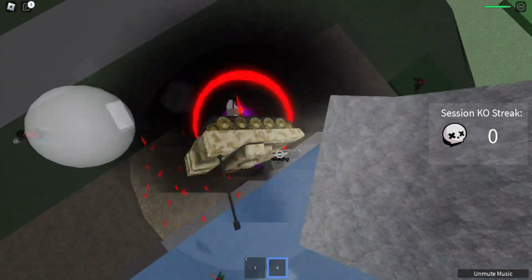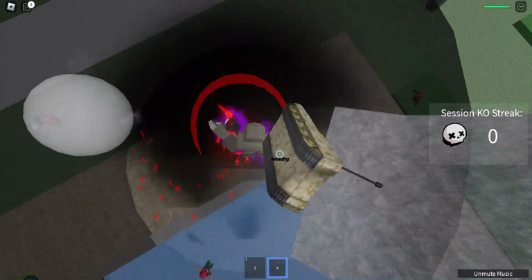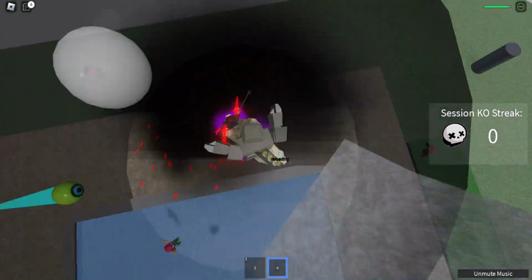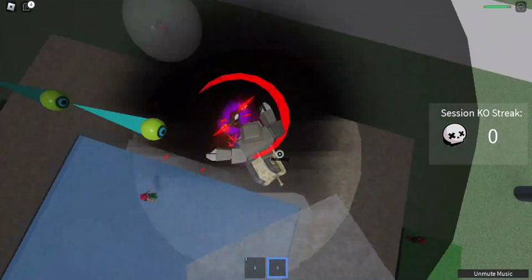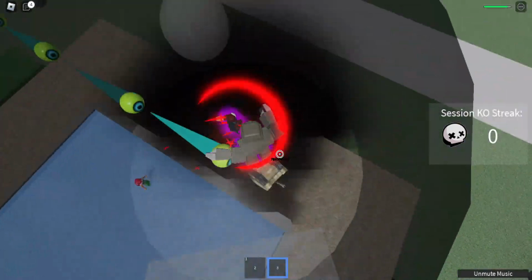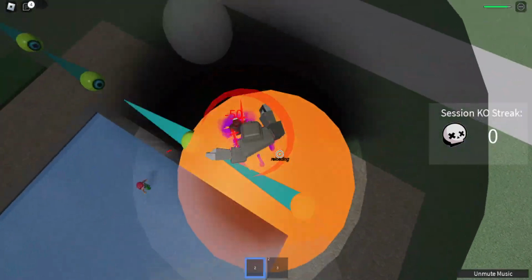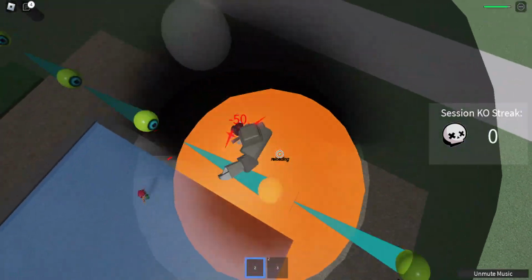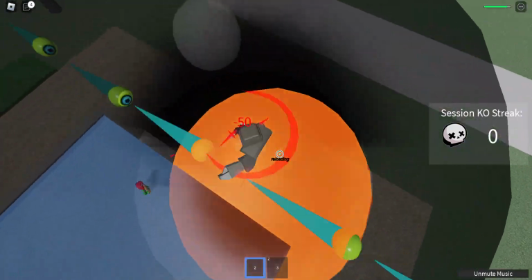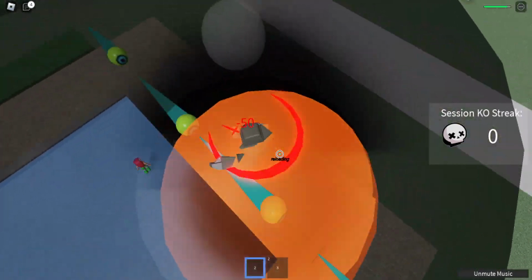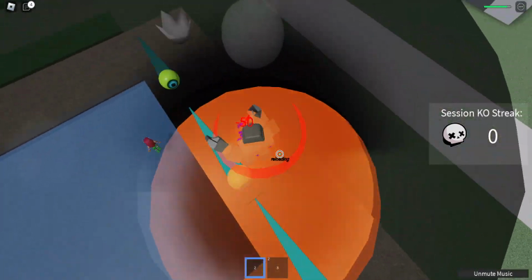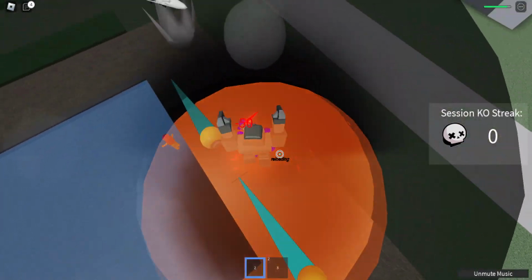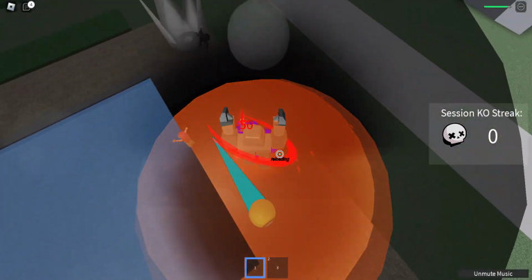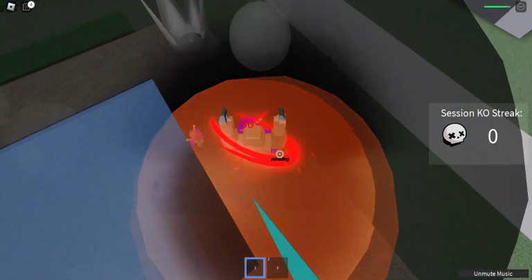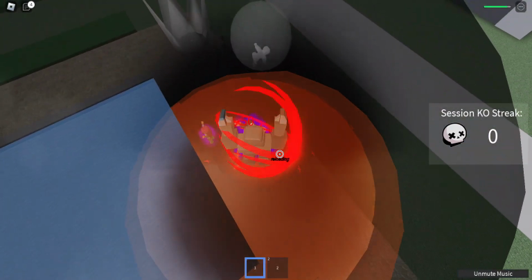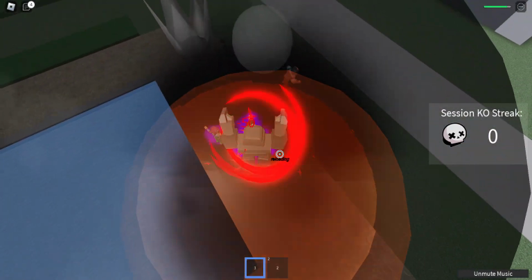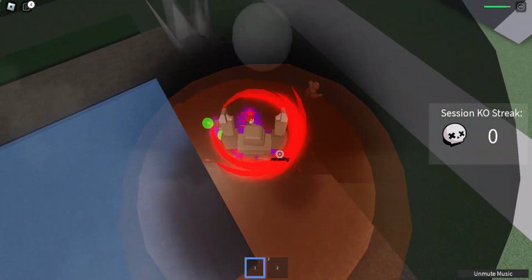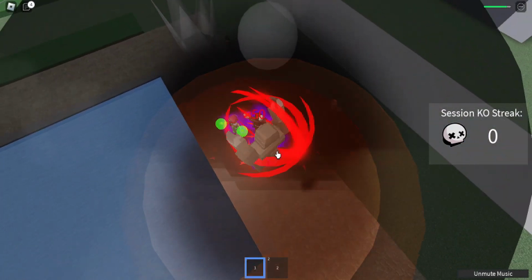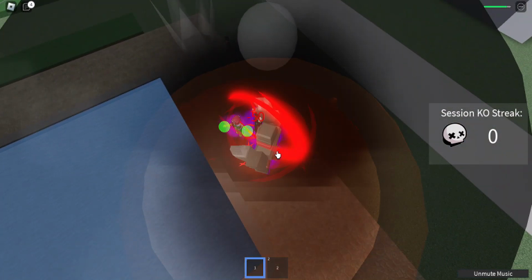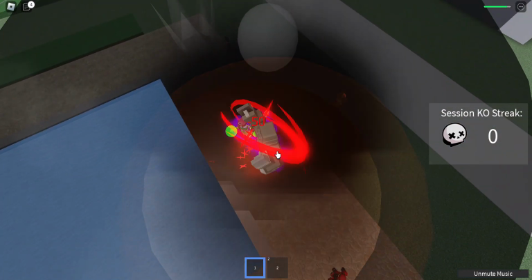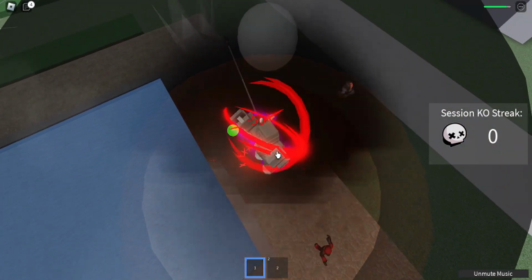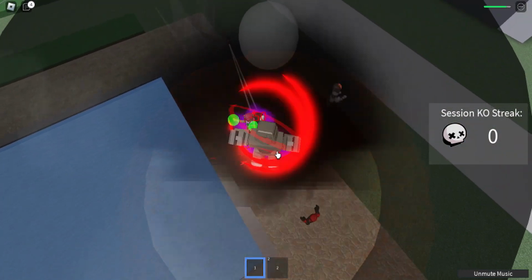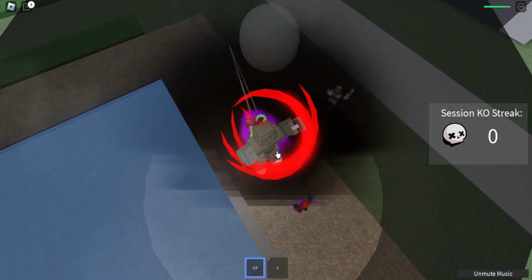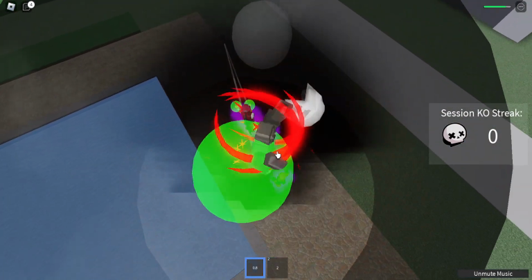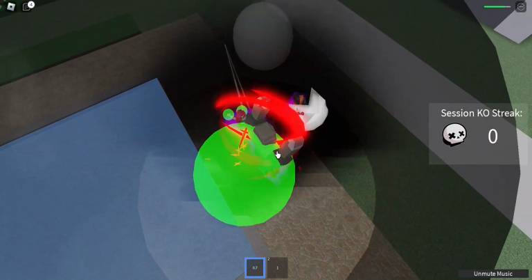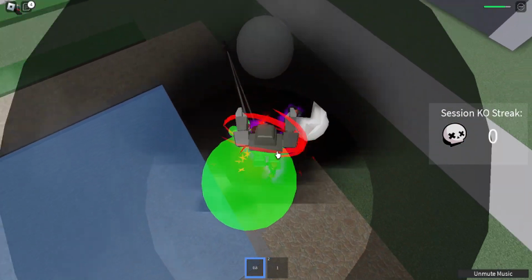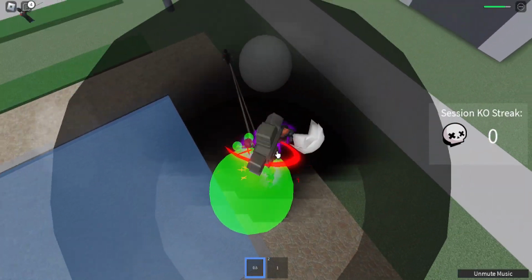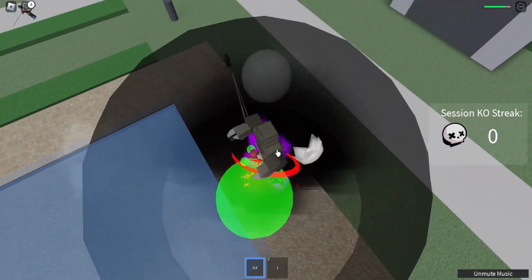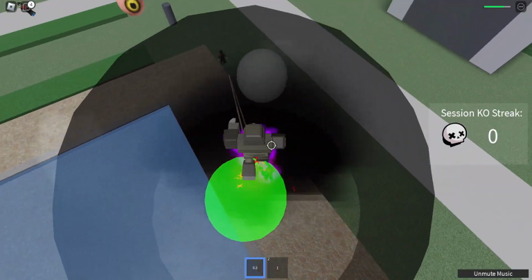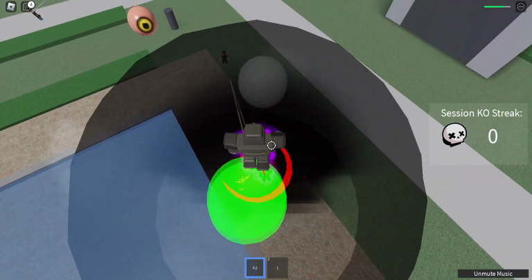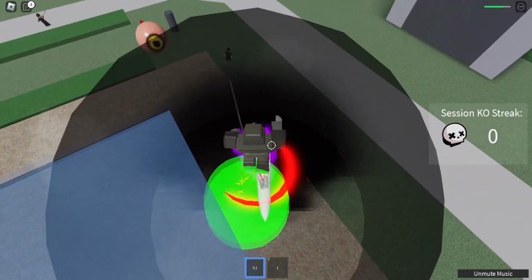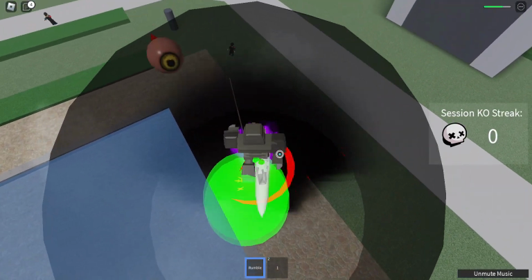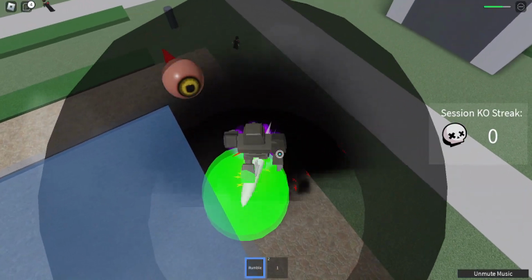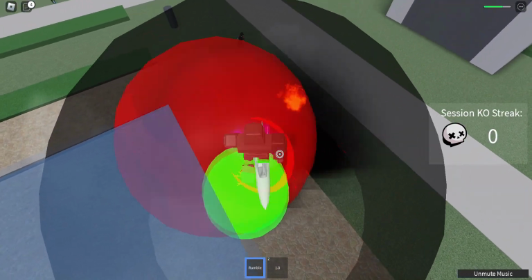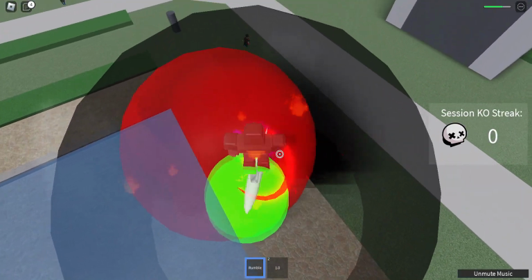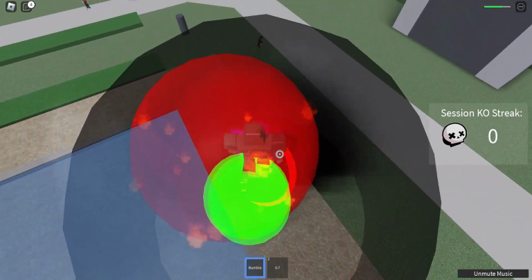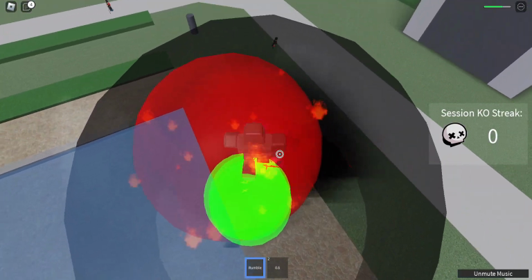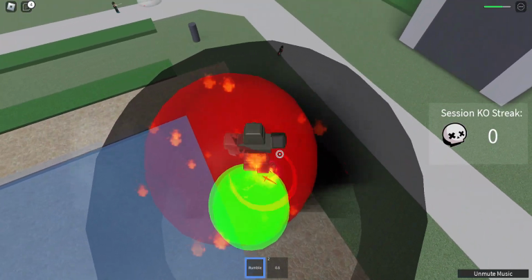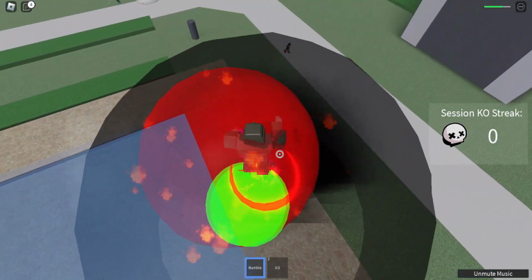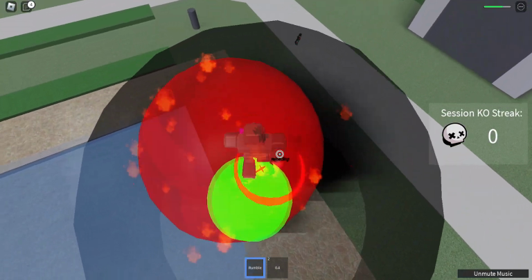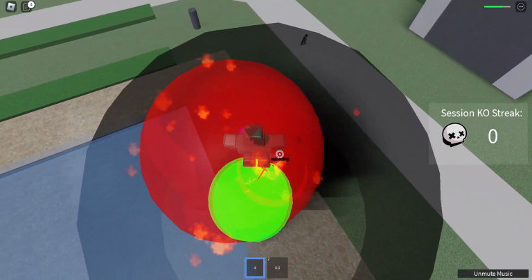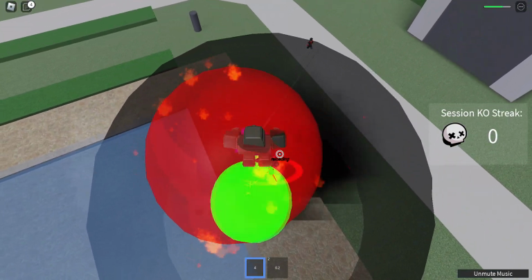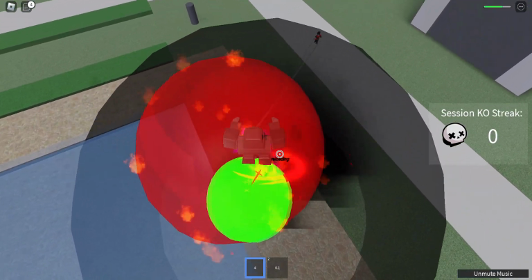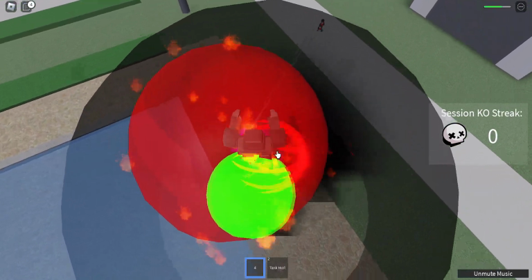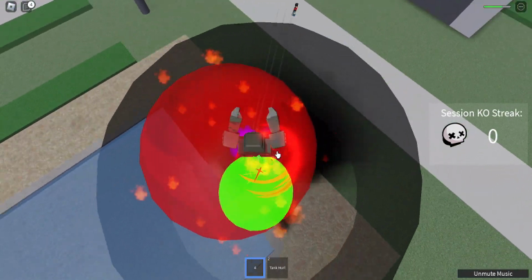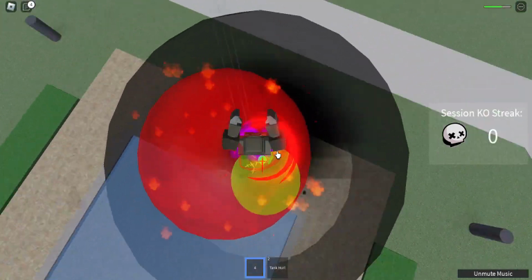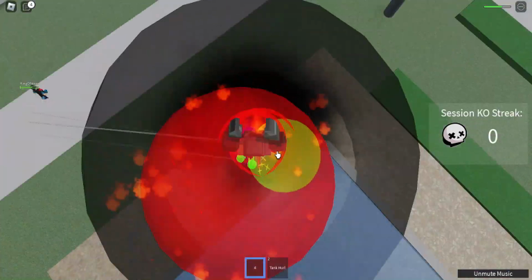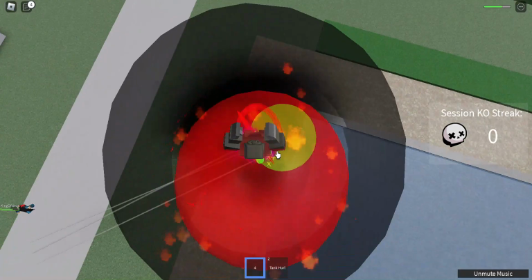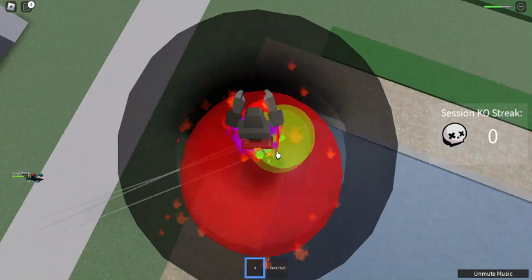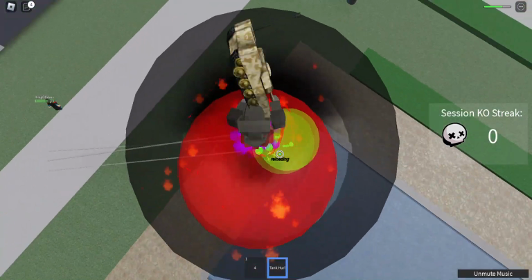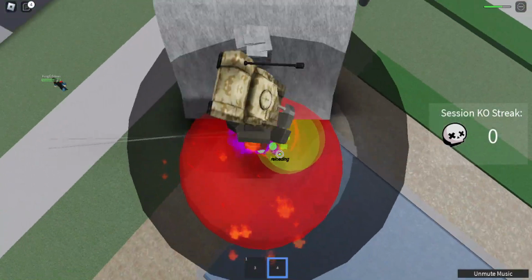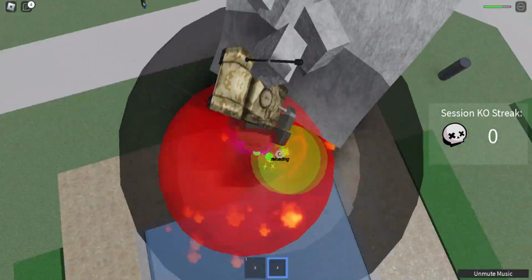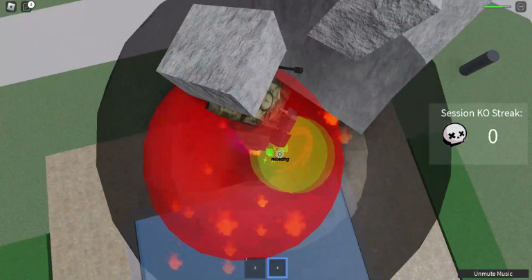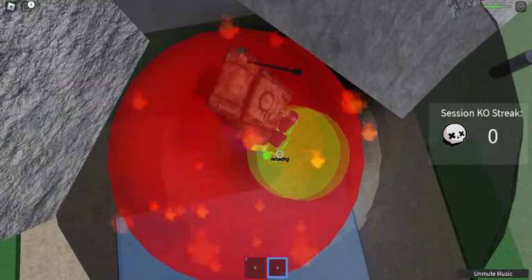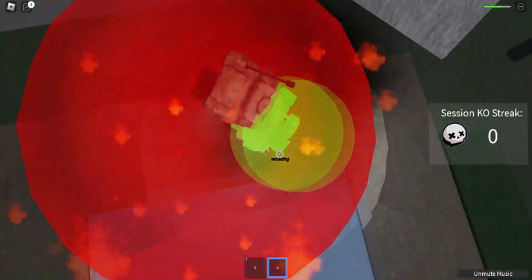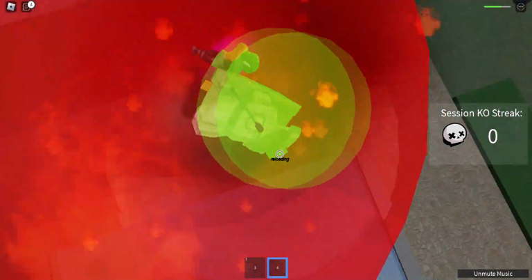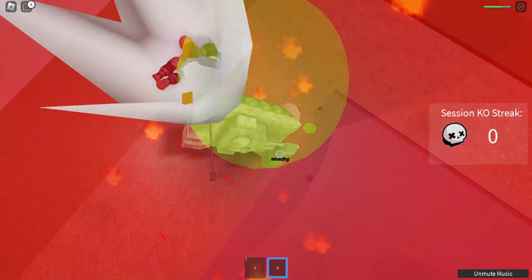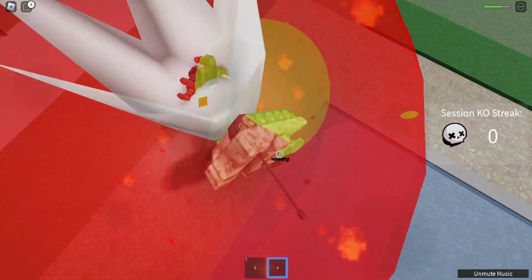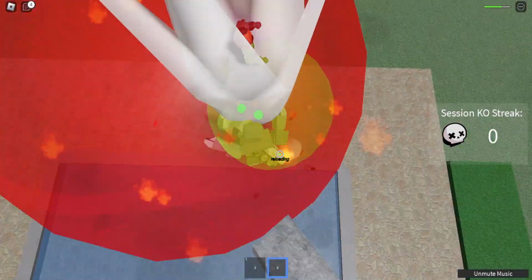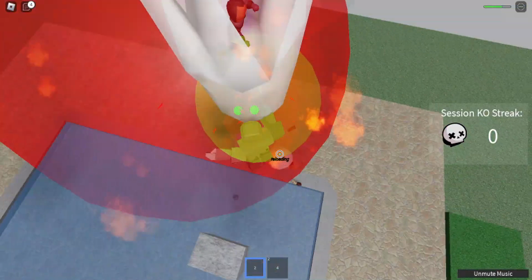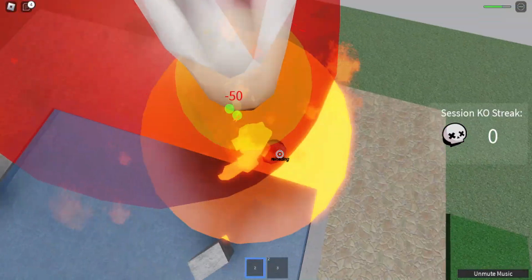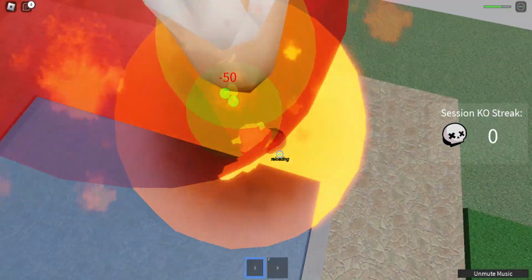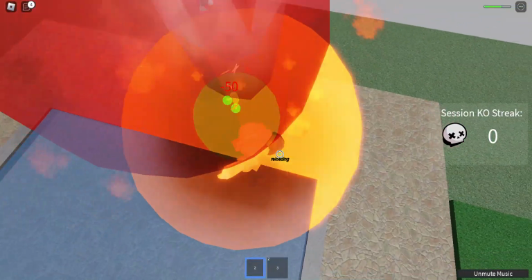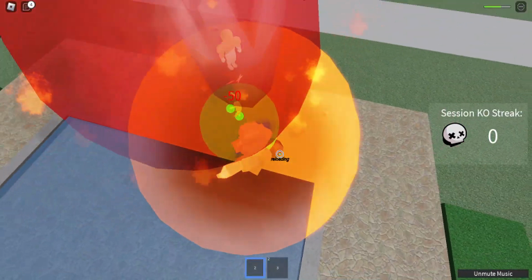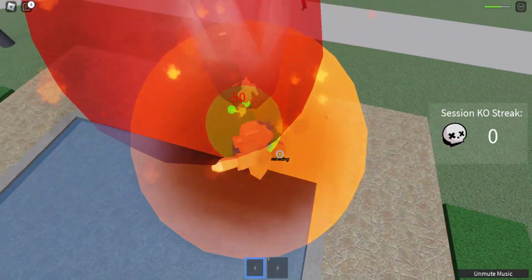Cinder Block has a staggeringly low DPS of only 19, because all of his moves have pretty high cooldown.